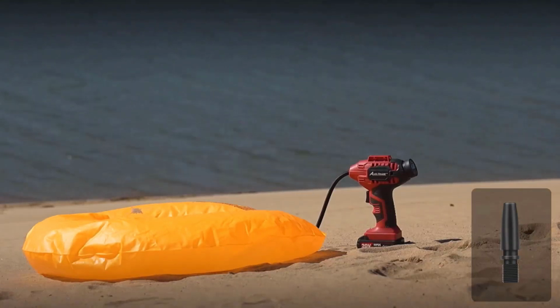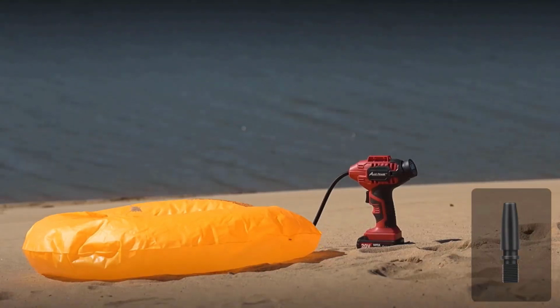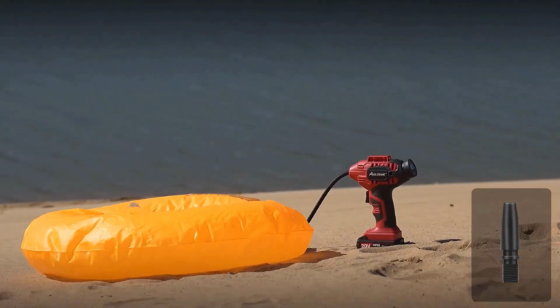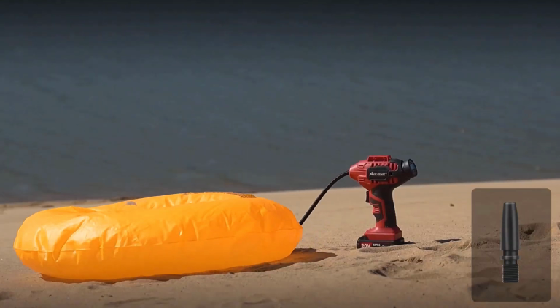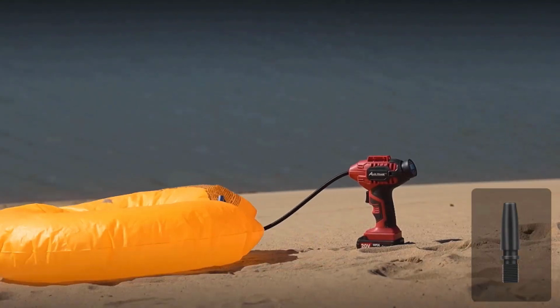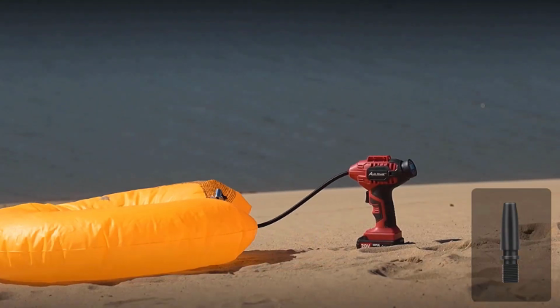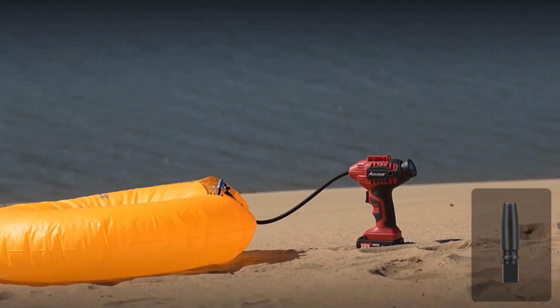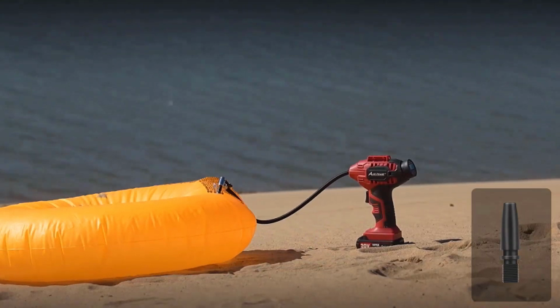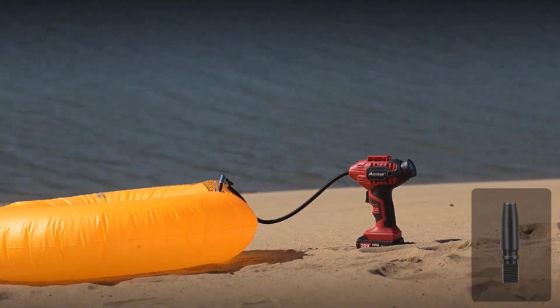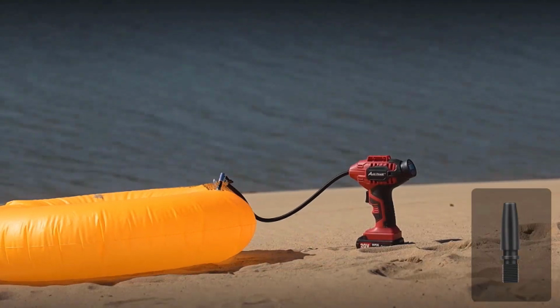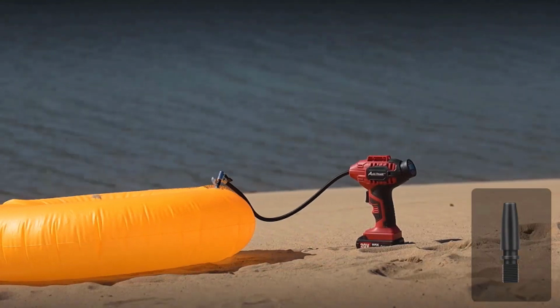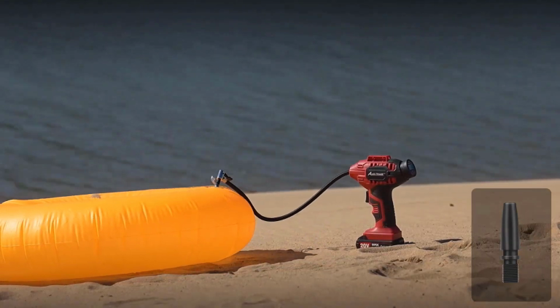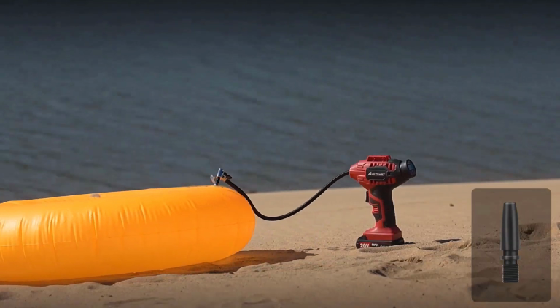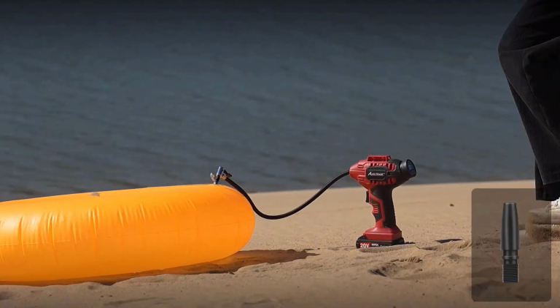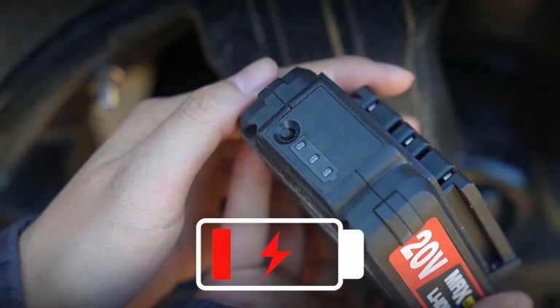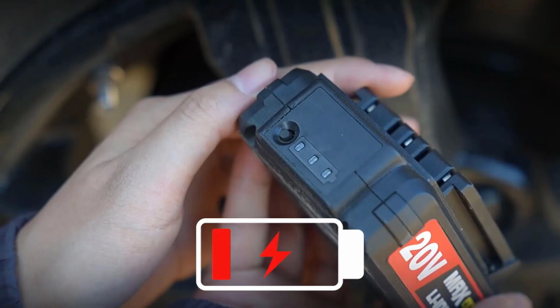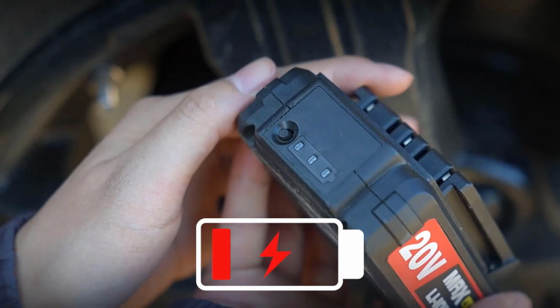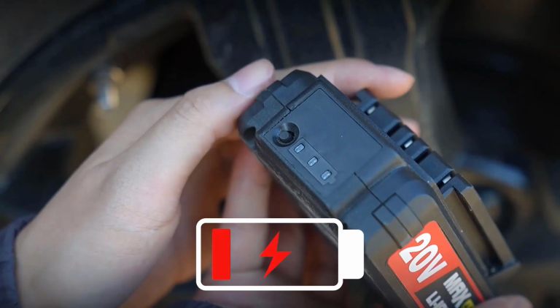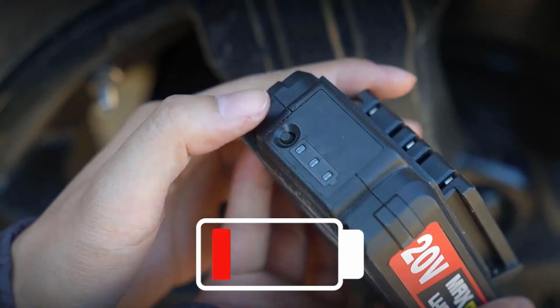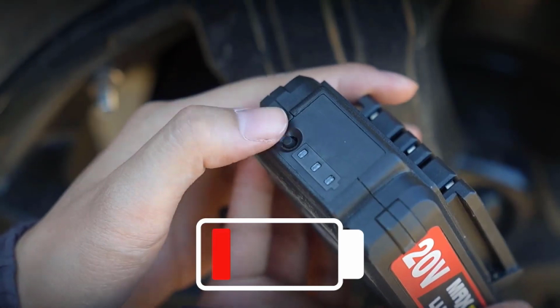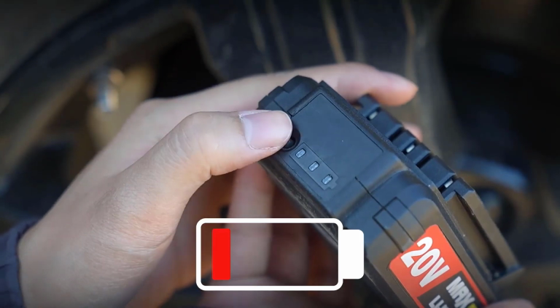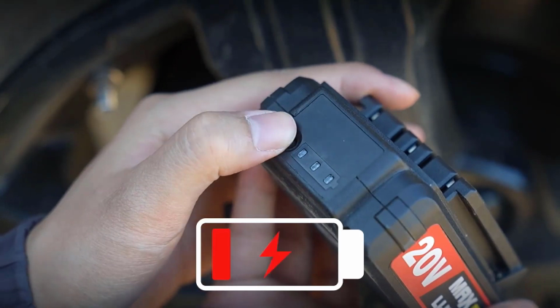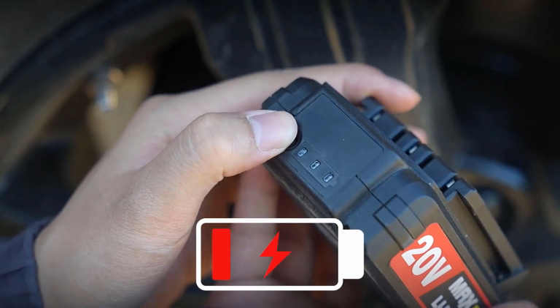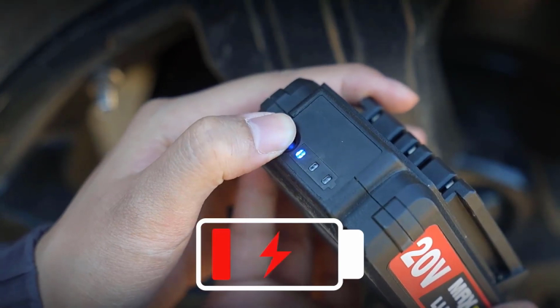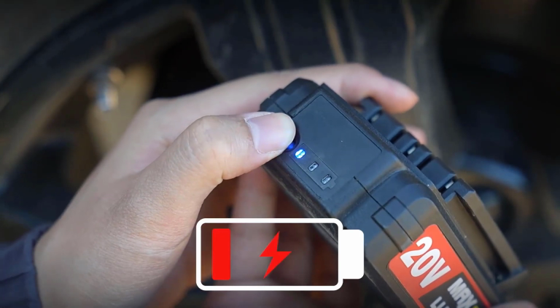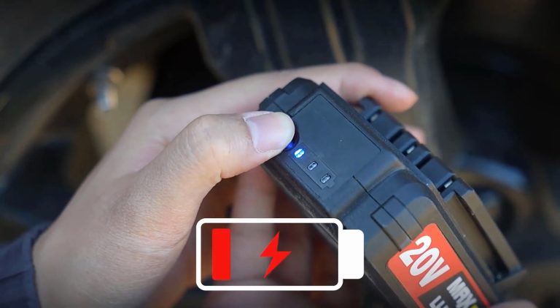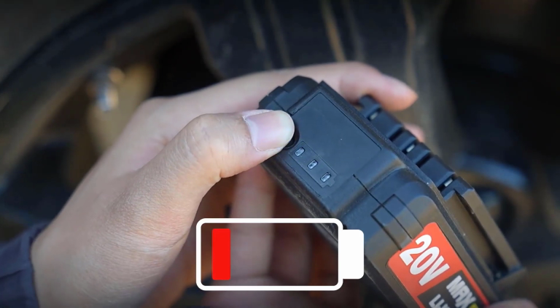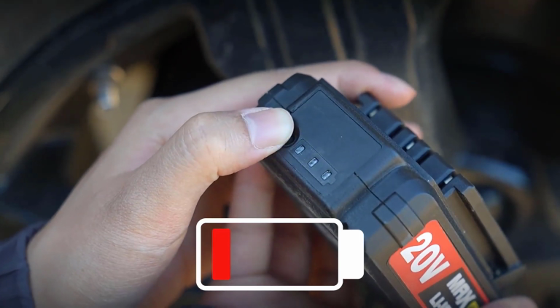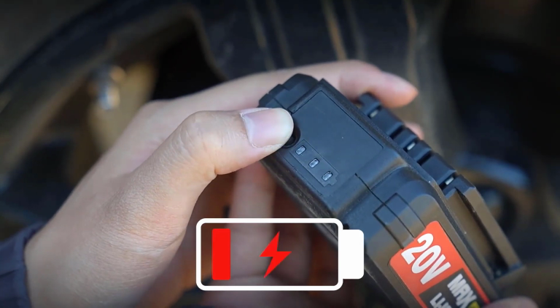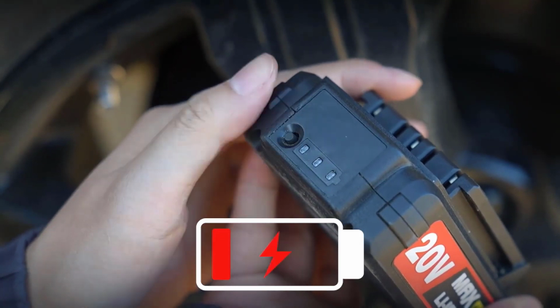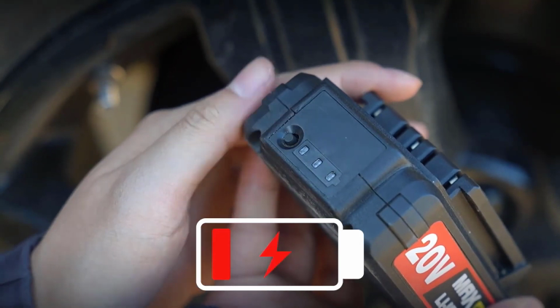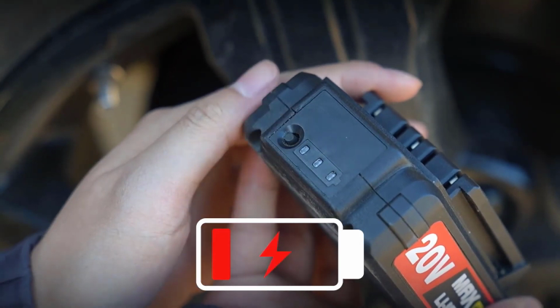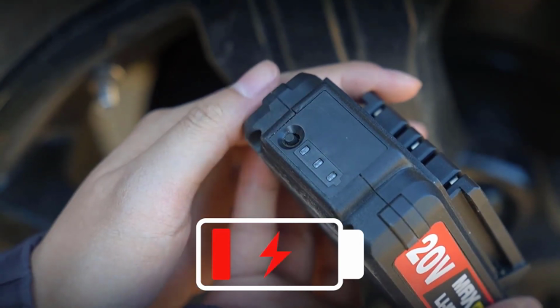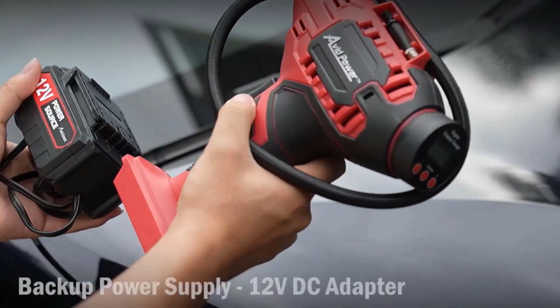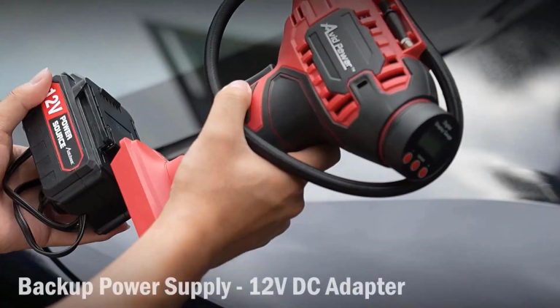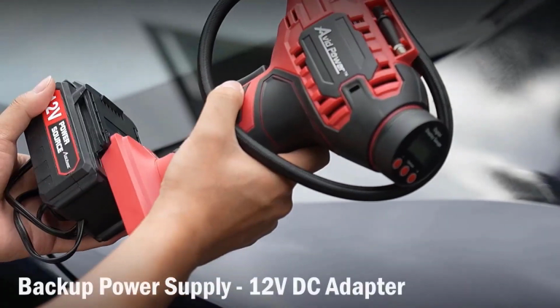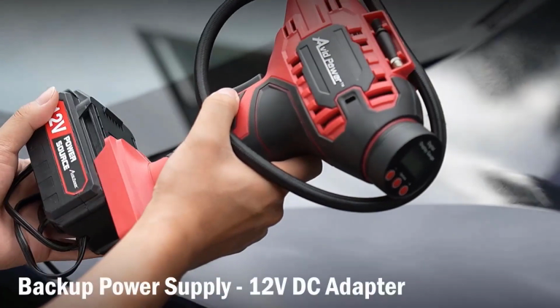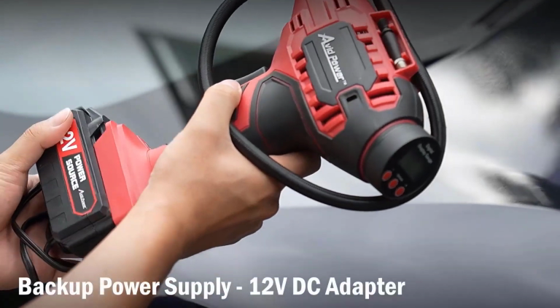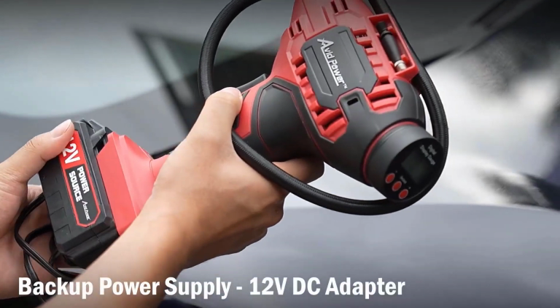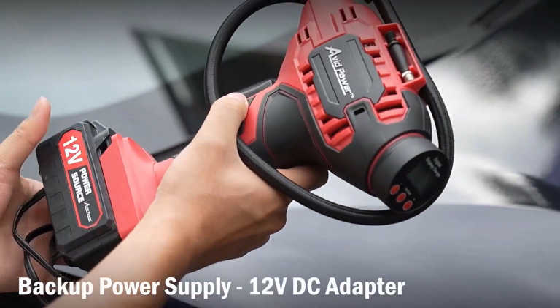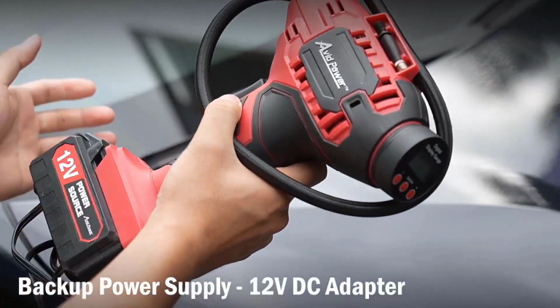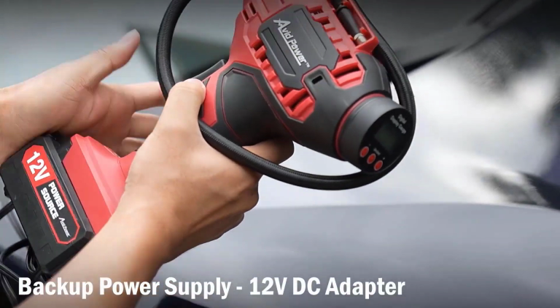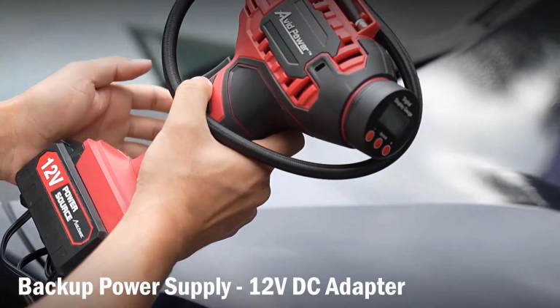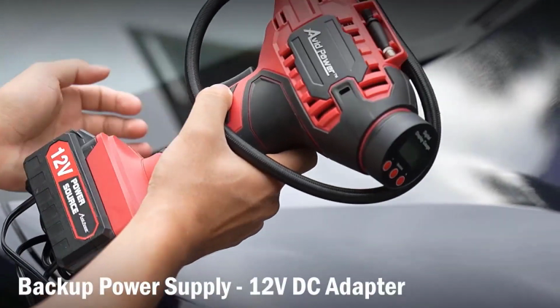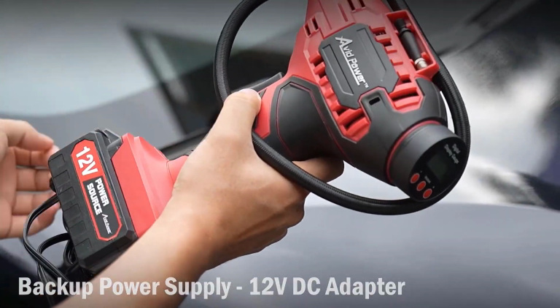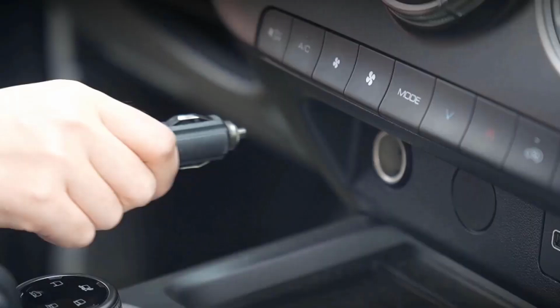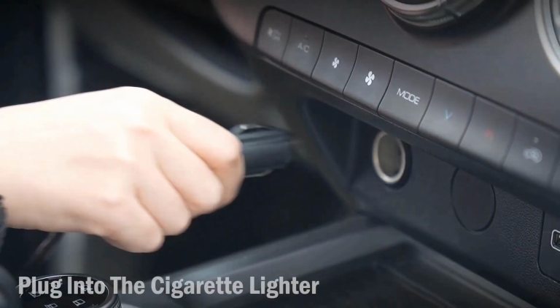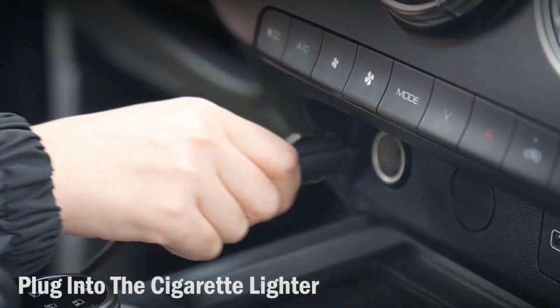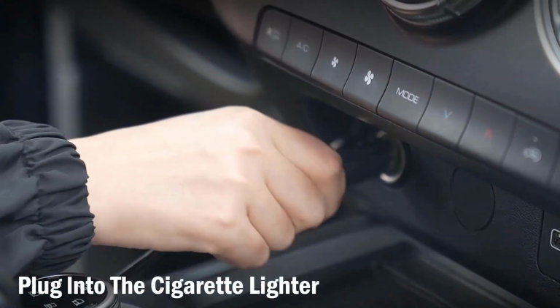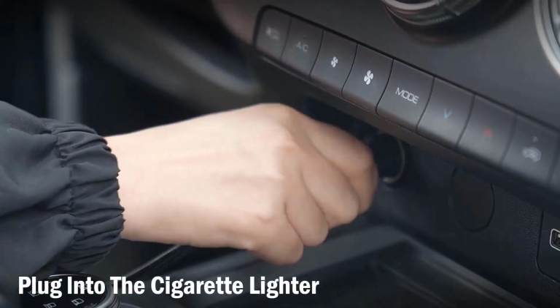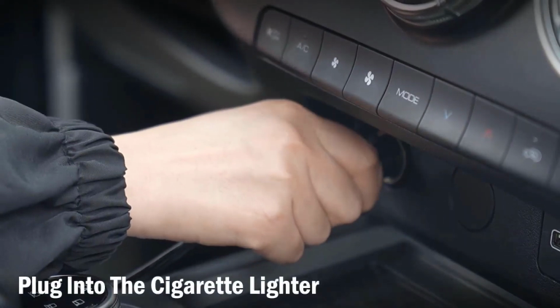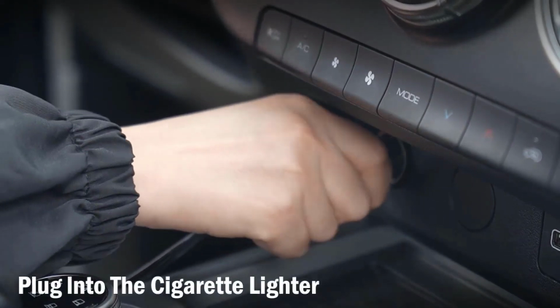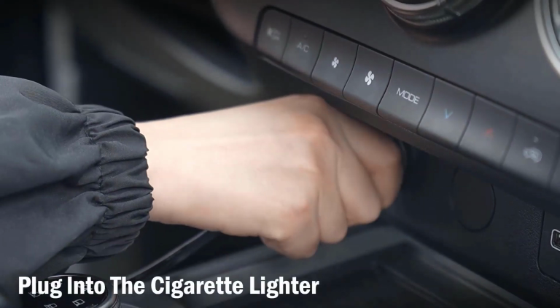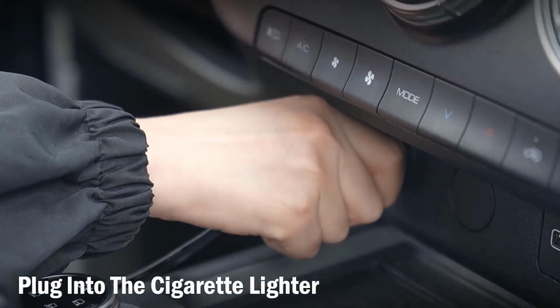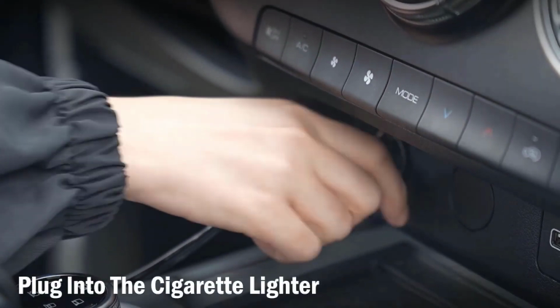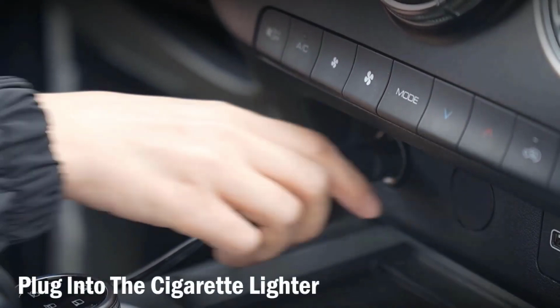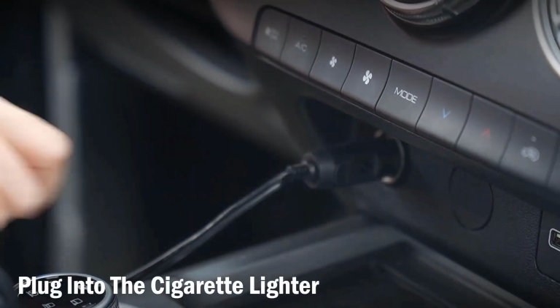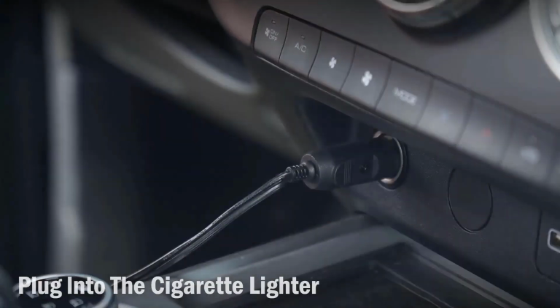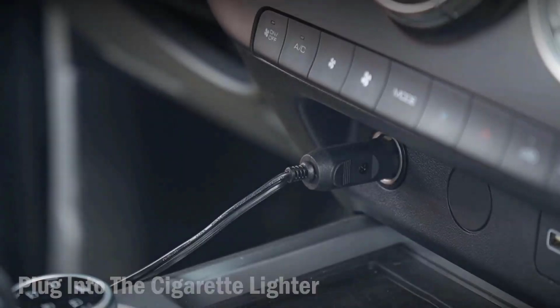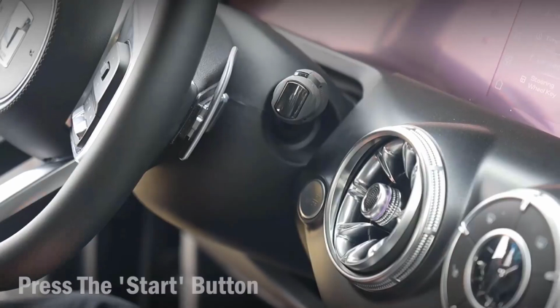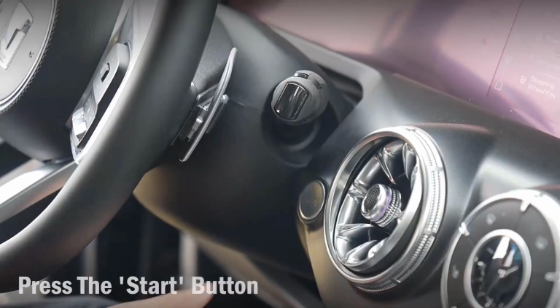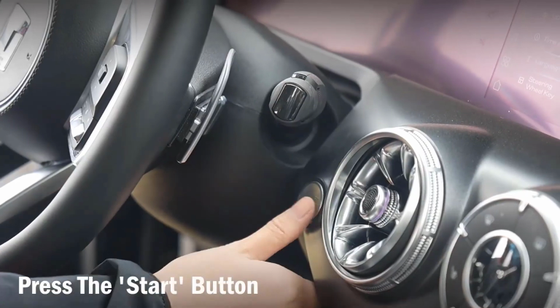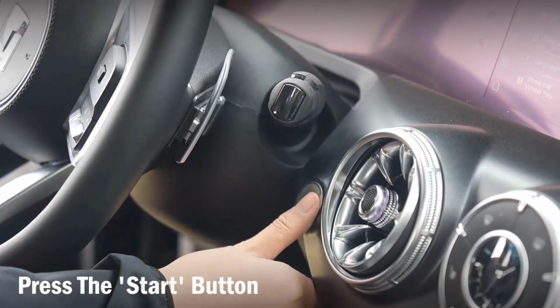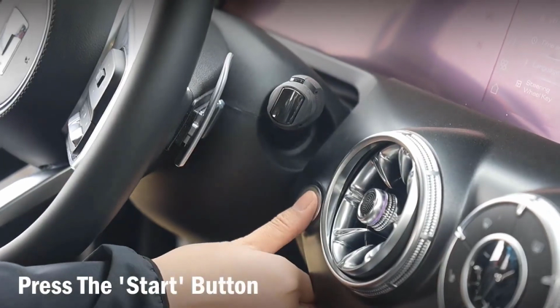And of course, it's portable, cordless, and has a bright LED. So whether you're filling up your car tires or even a football, it just works.